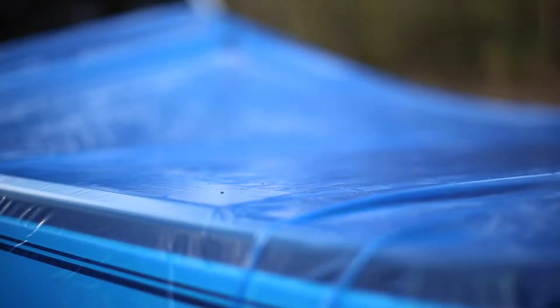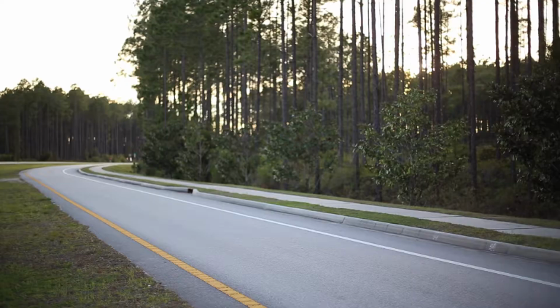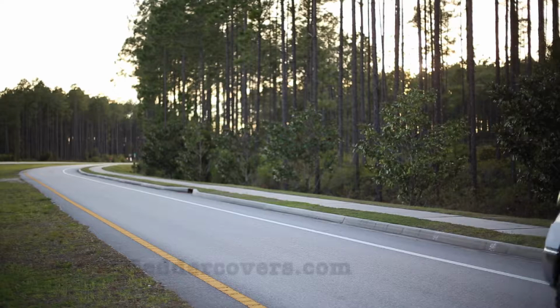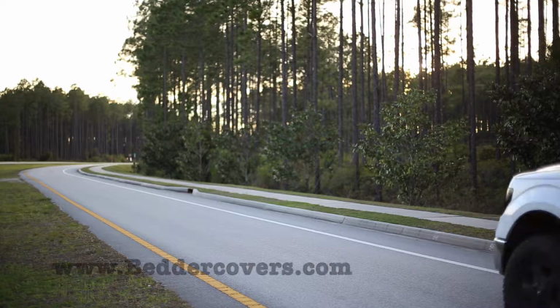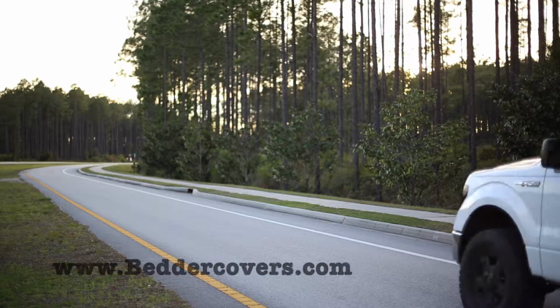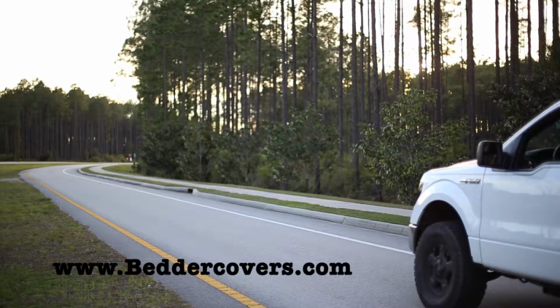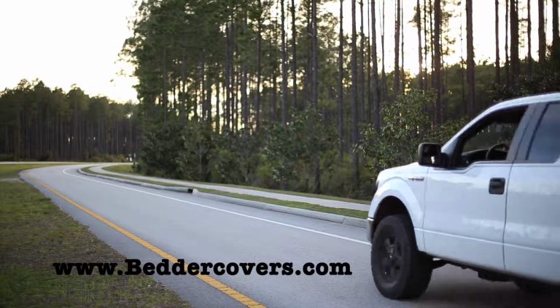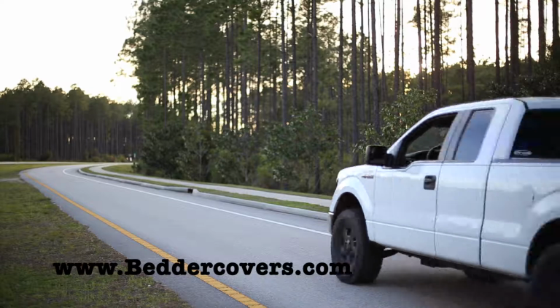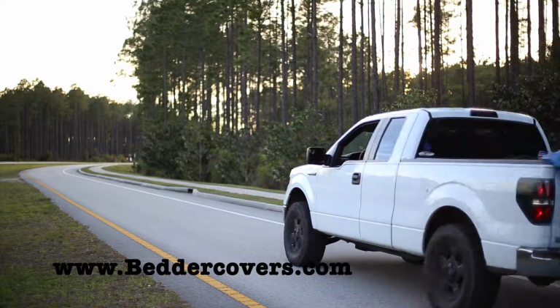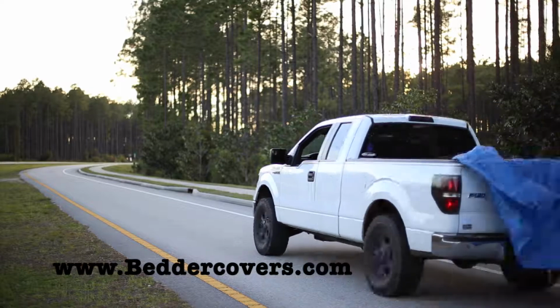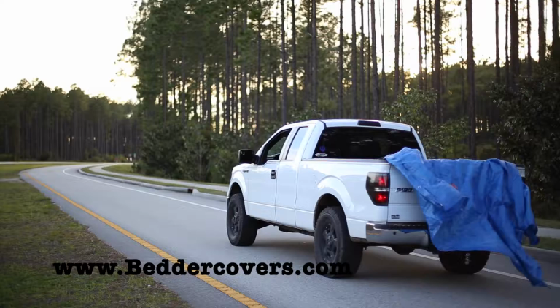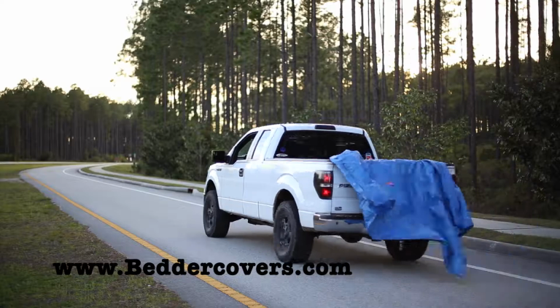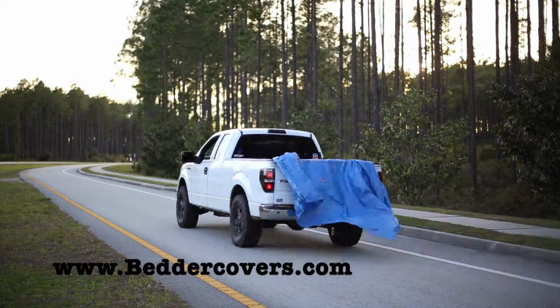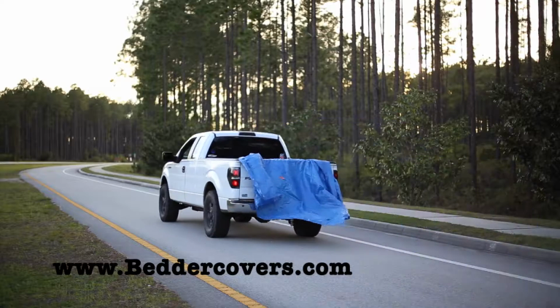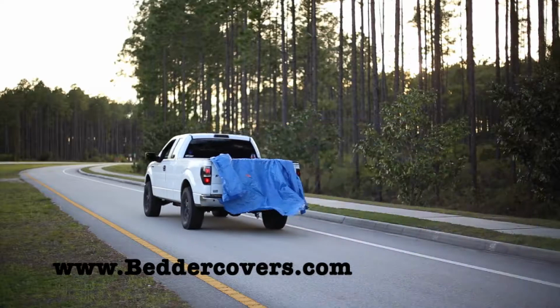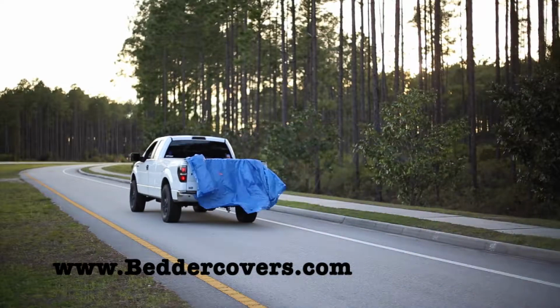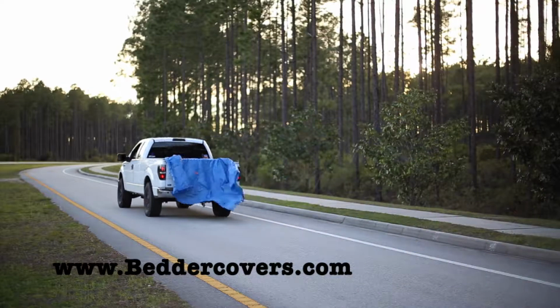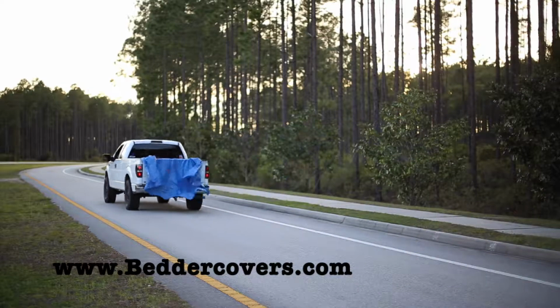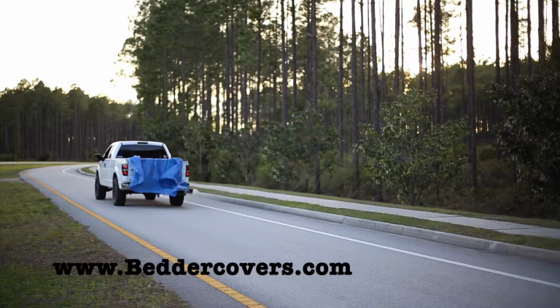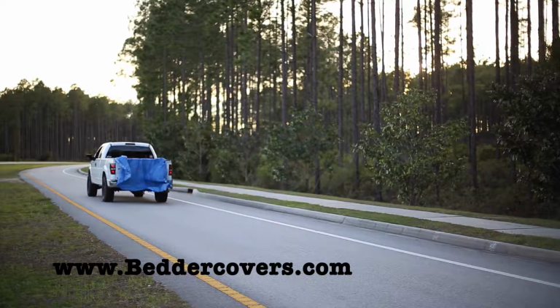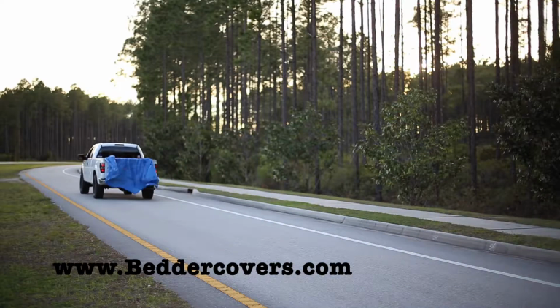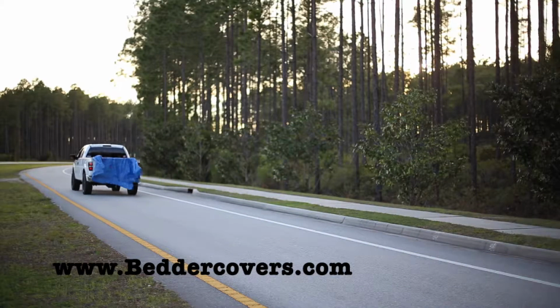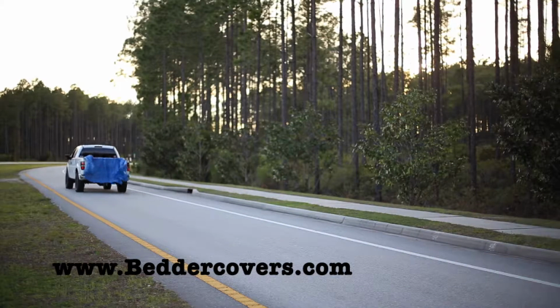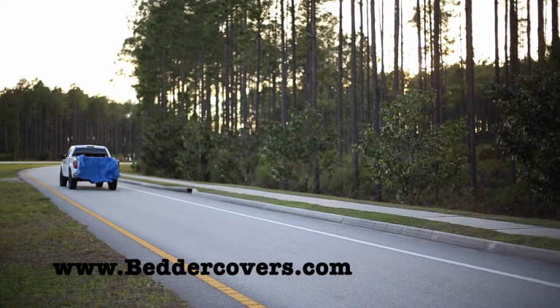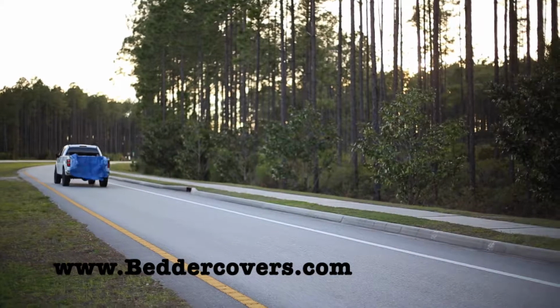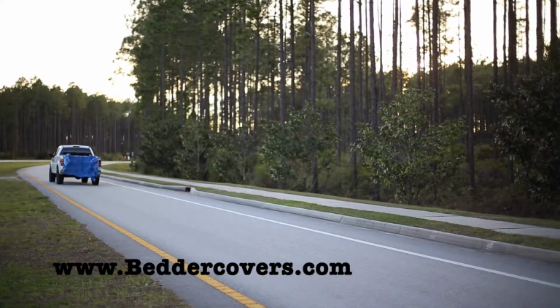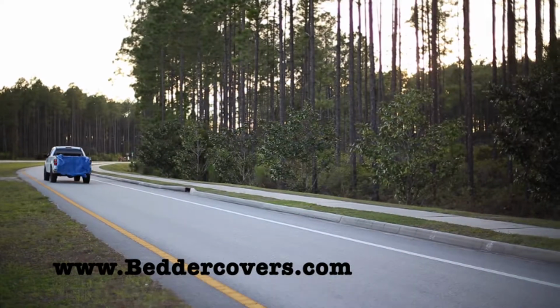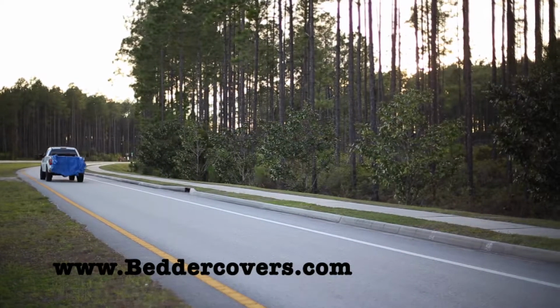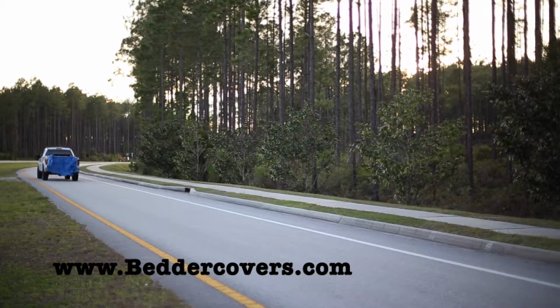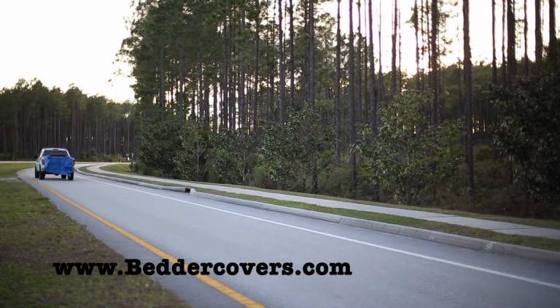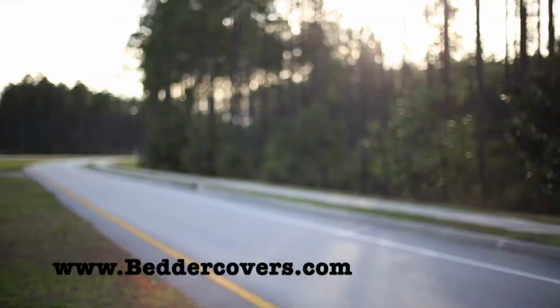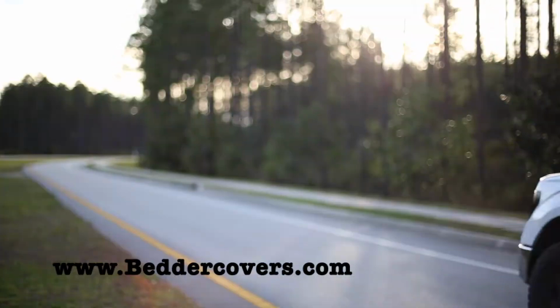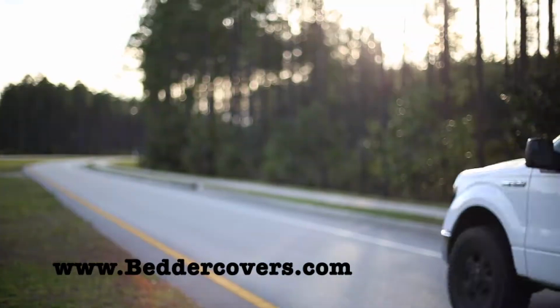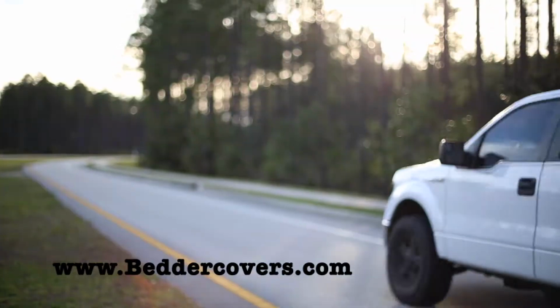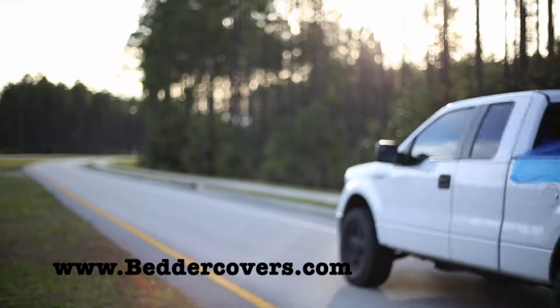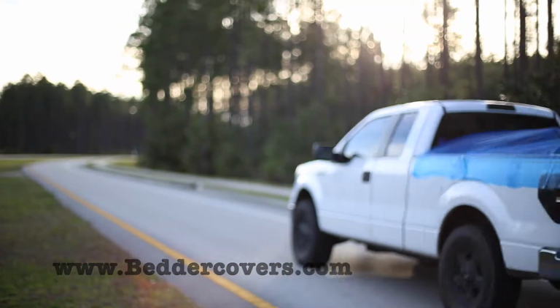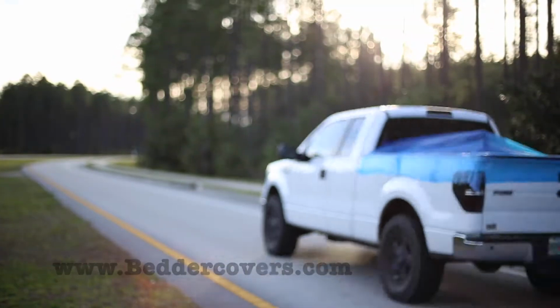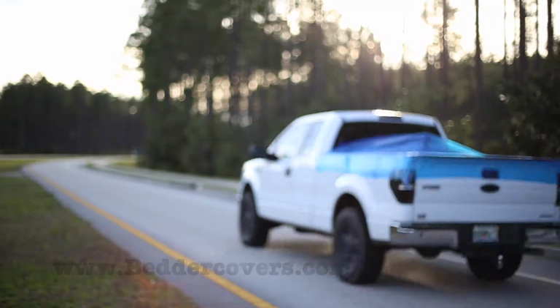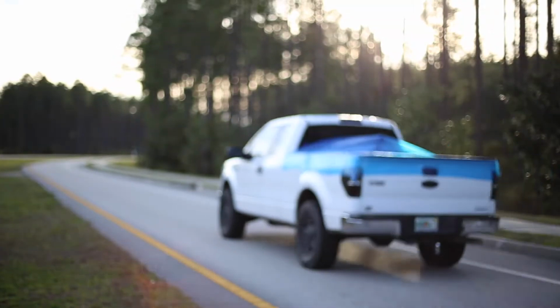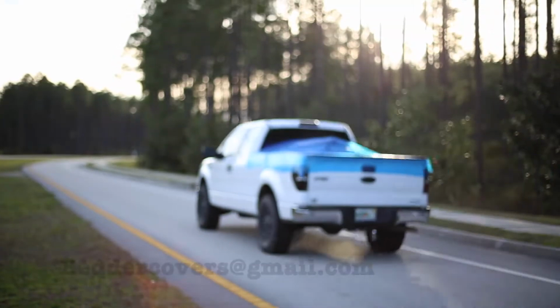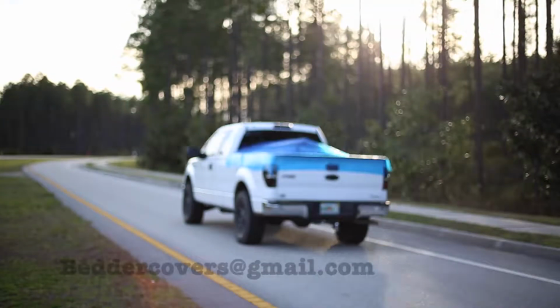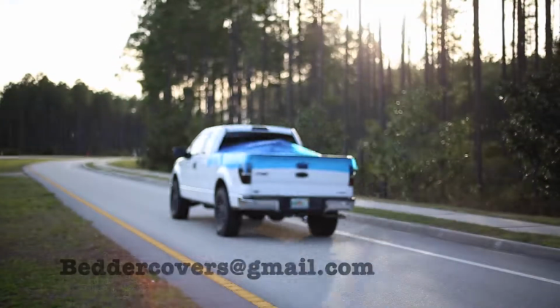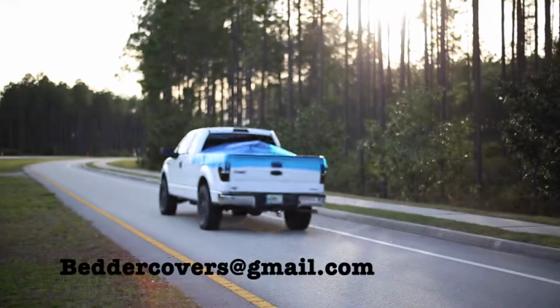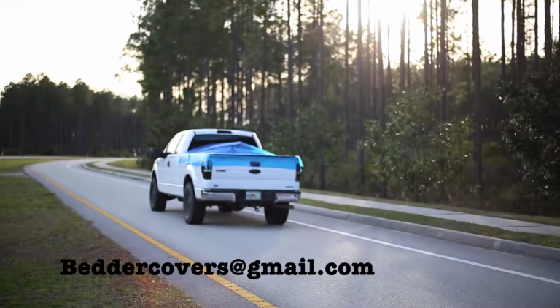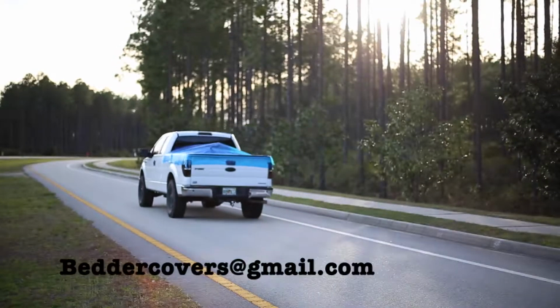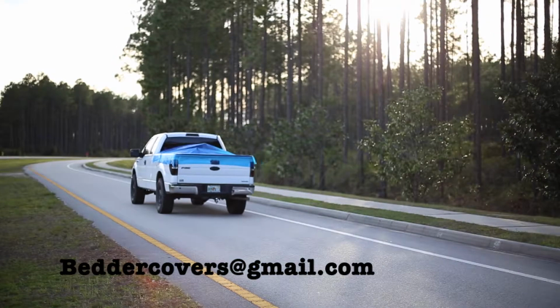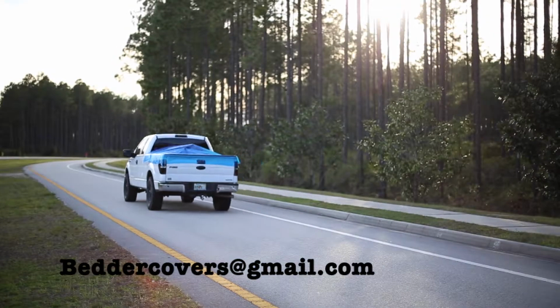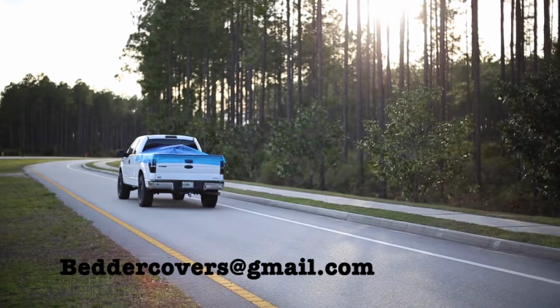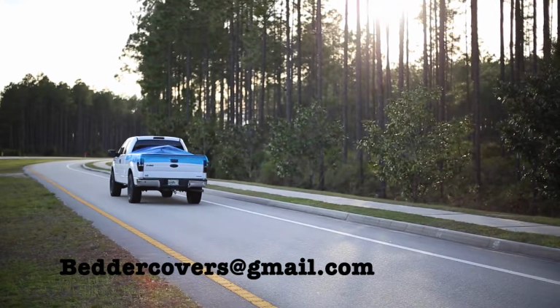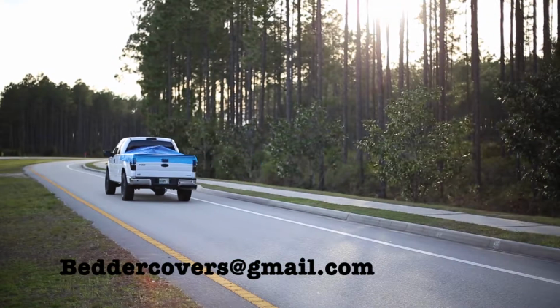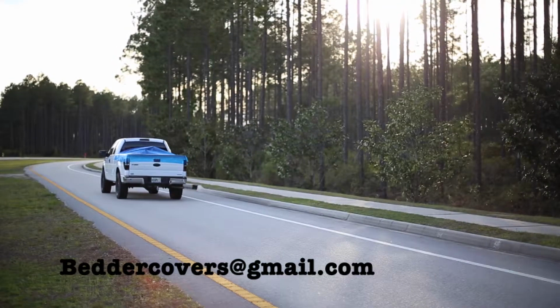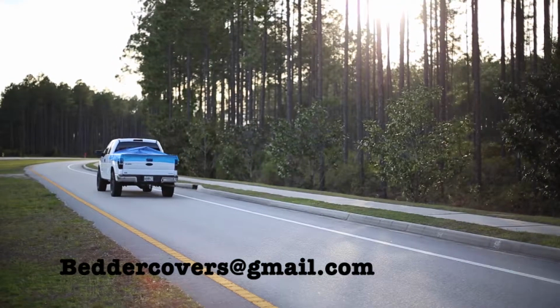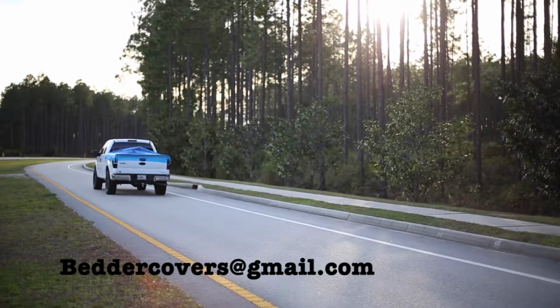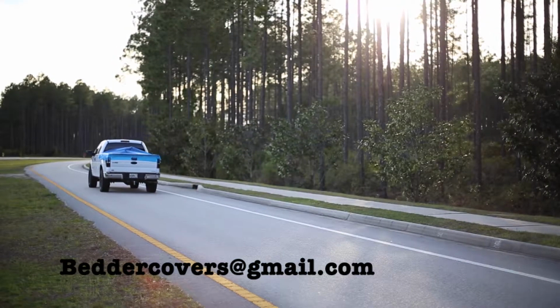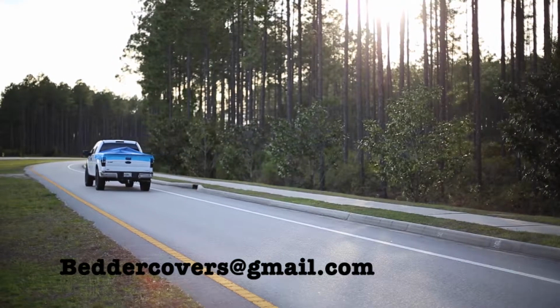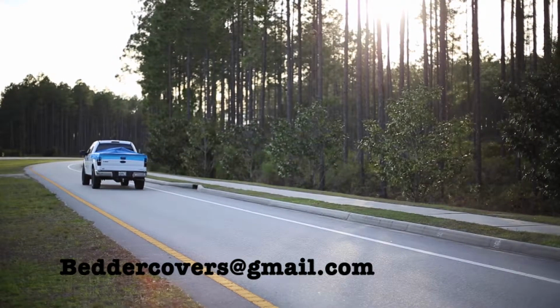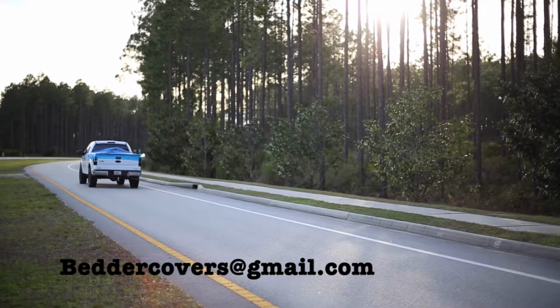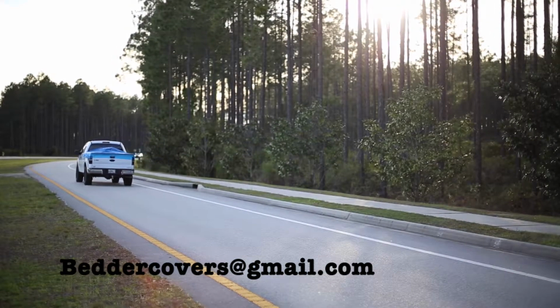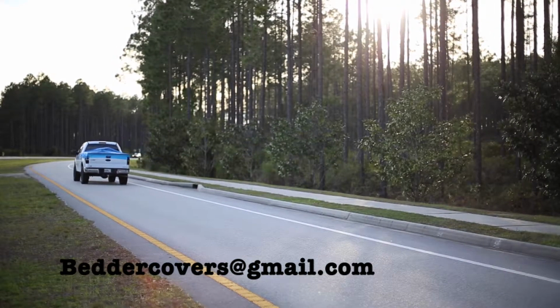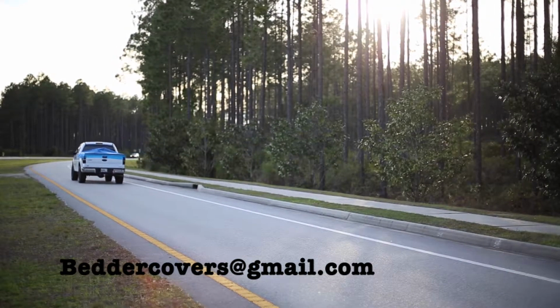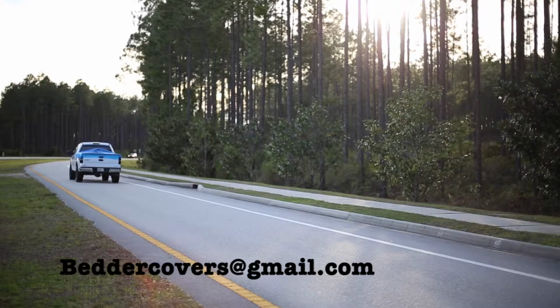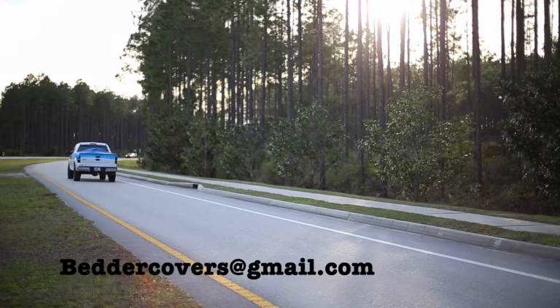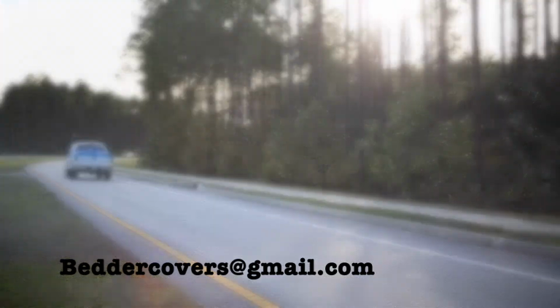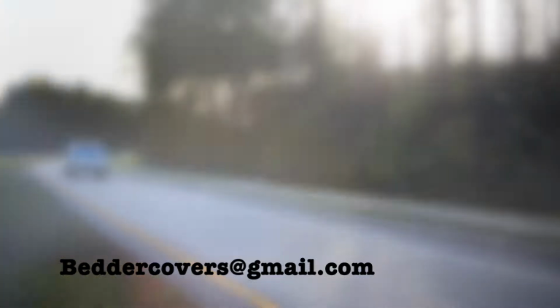Tarps don't compare to the customizable weather-resistant bedder covers. Never deal with flapping and folding again.